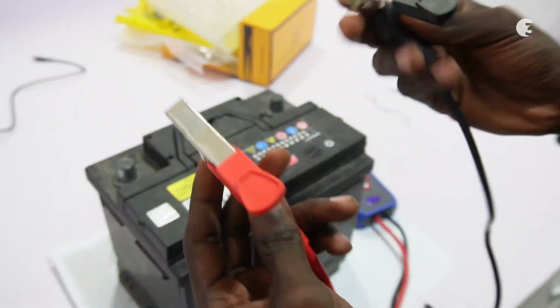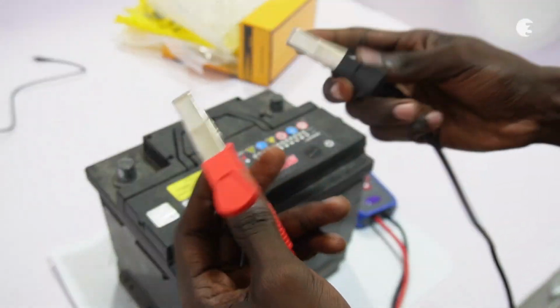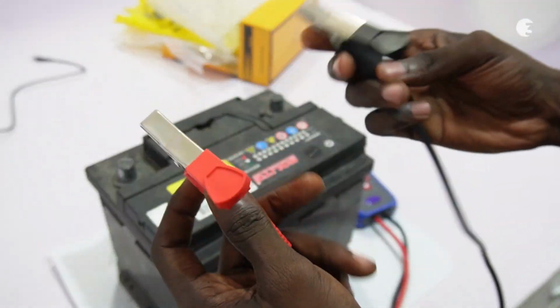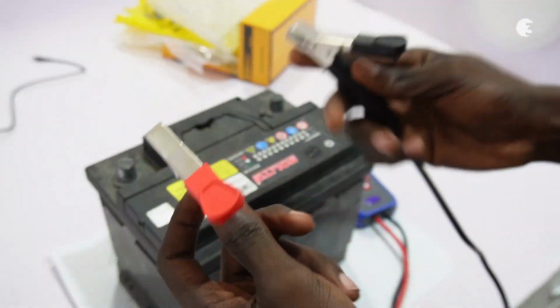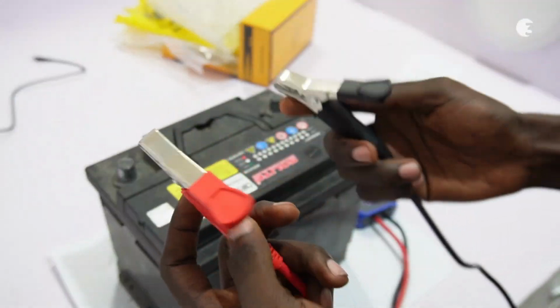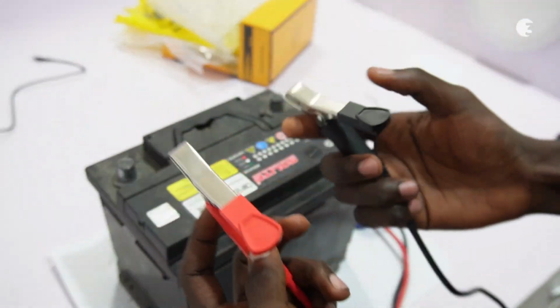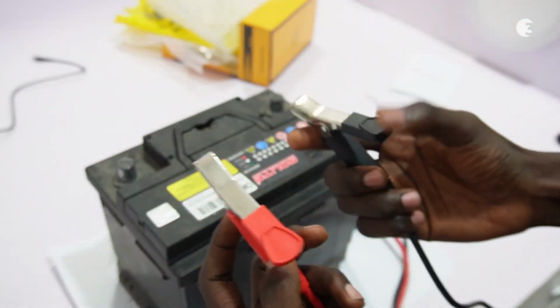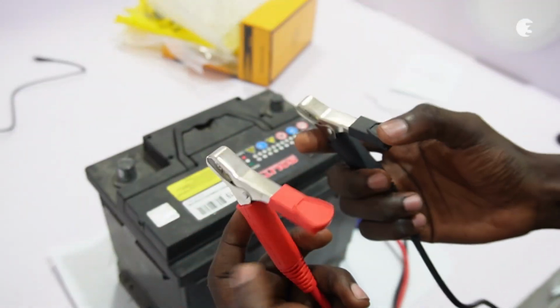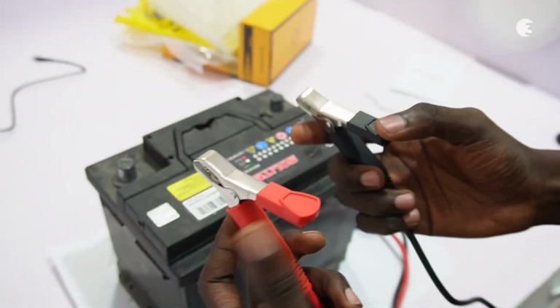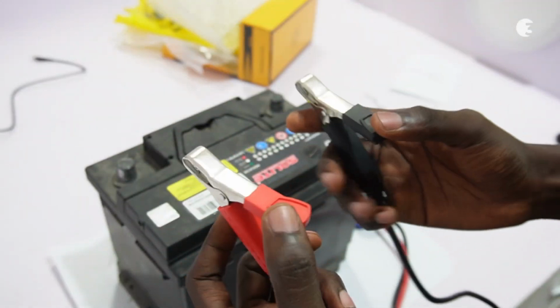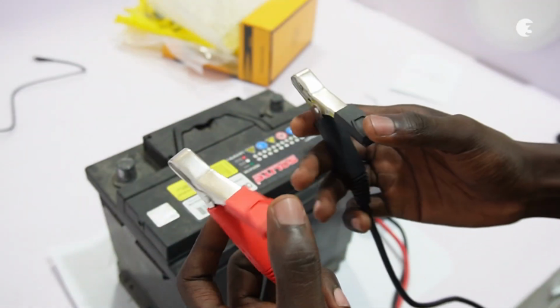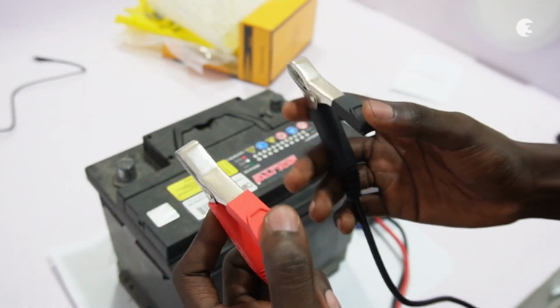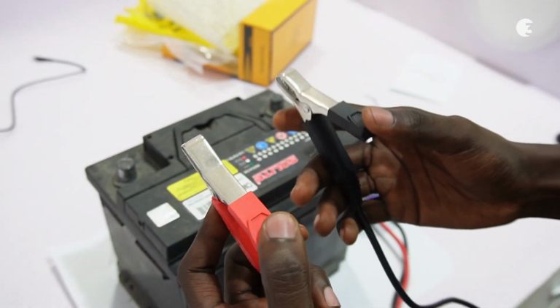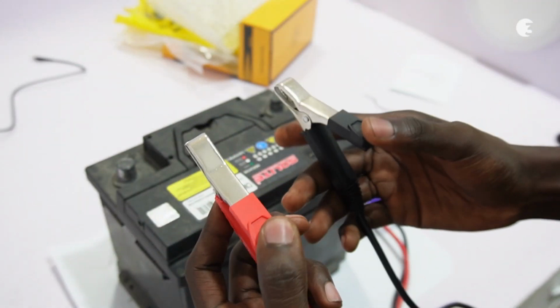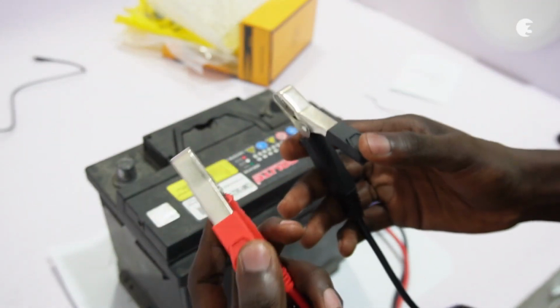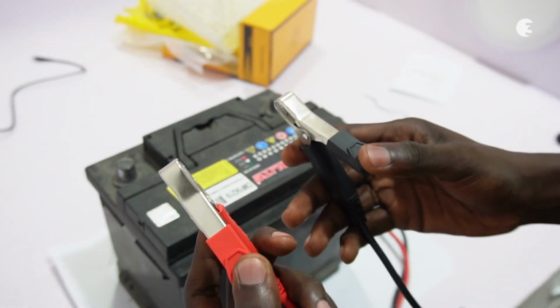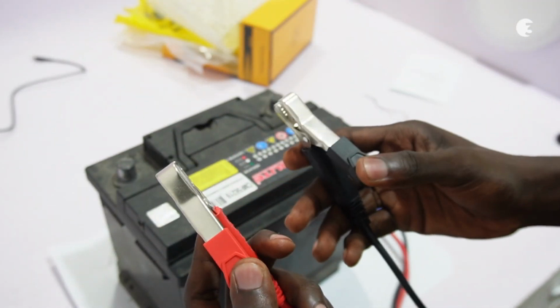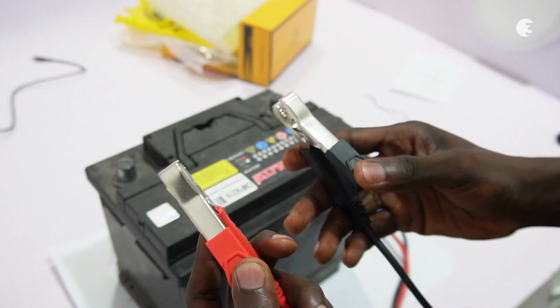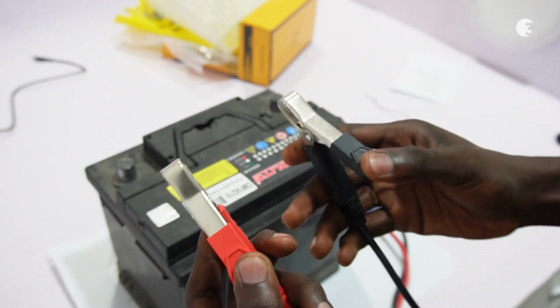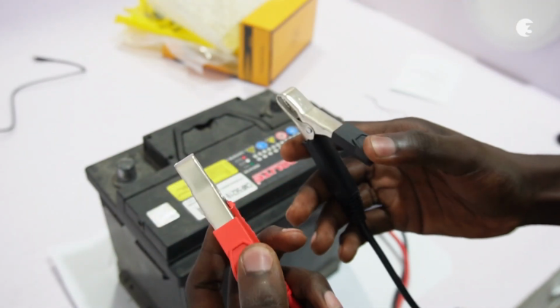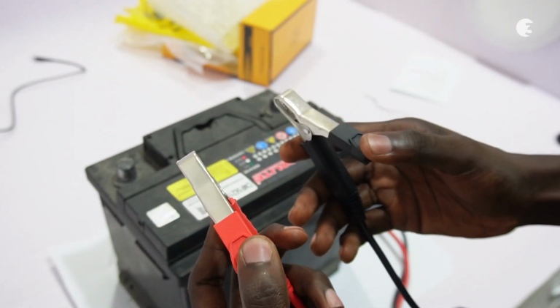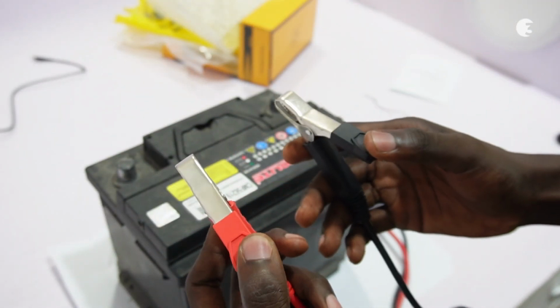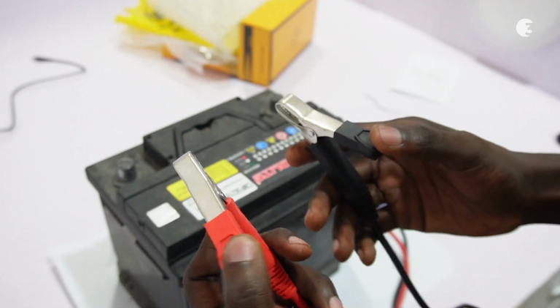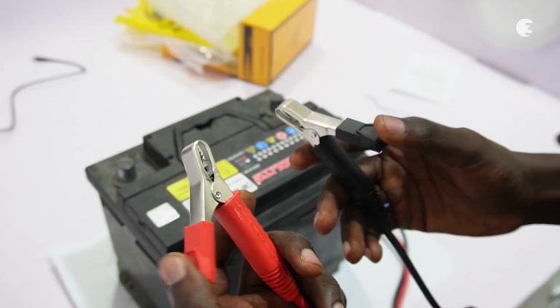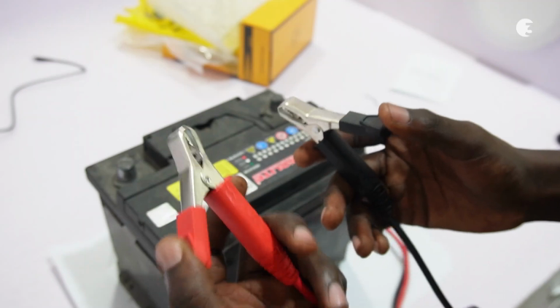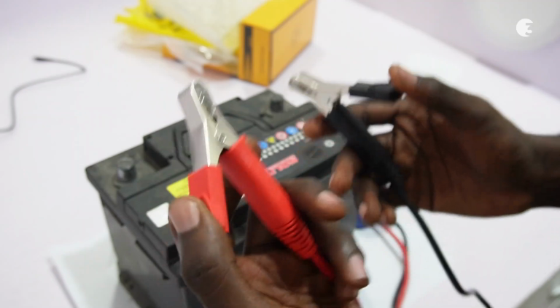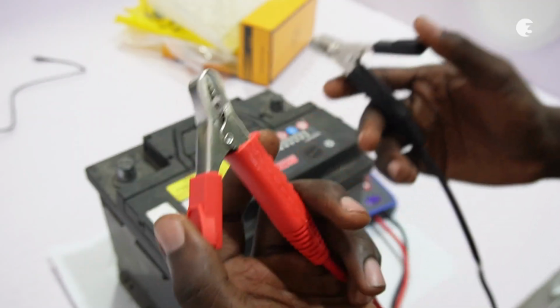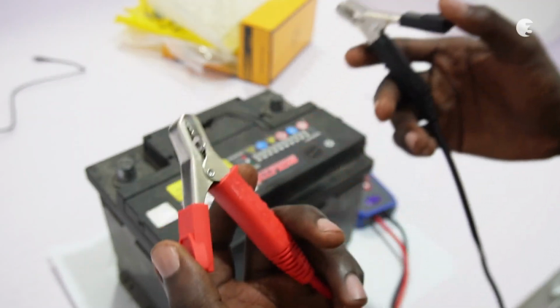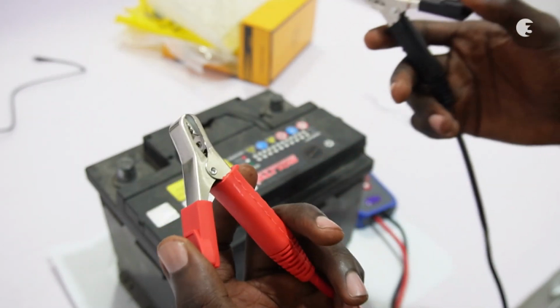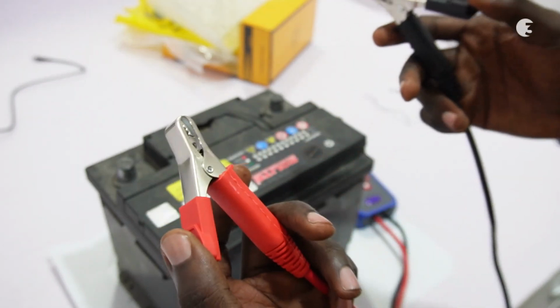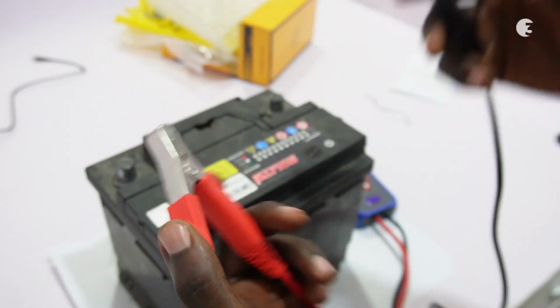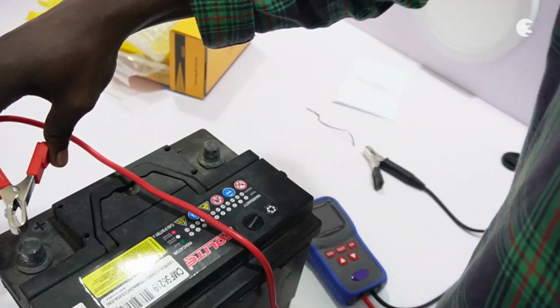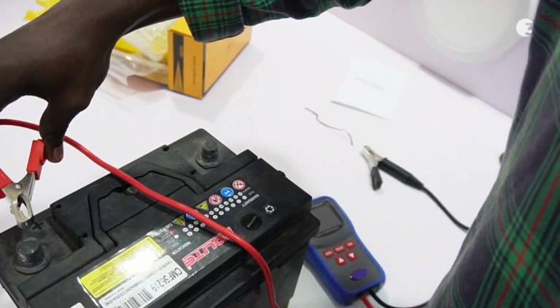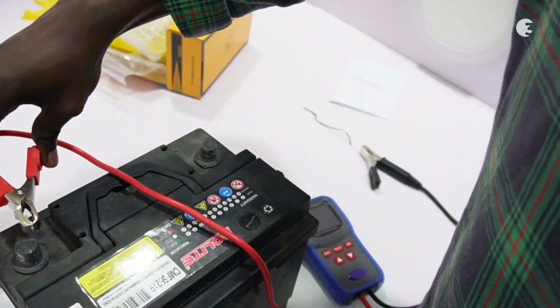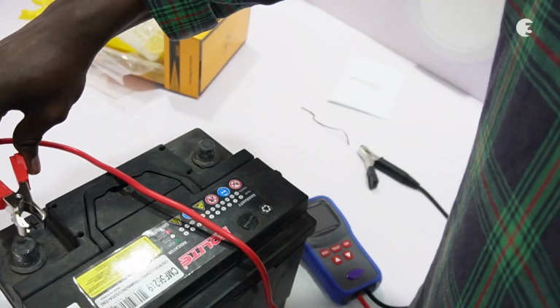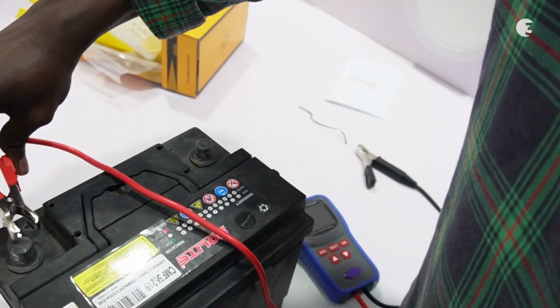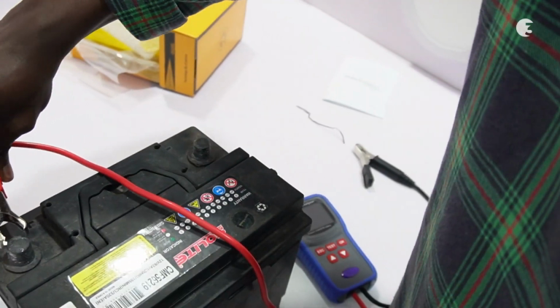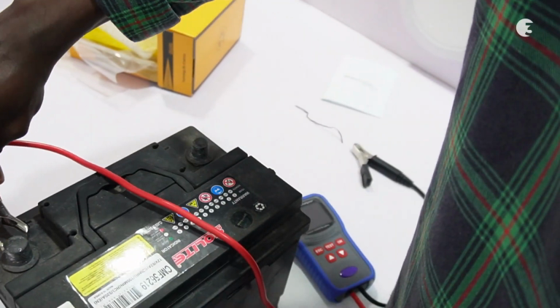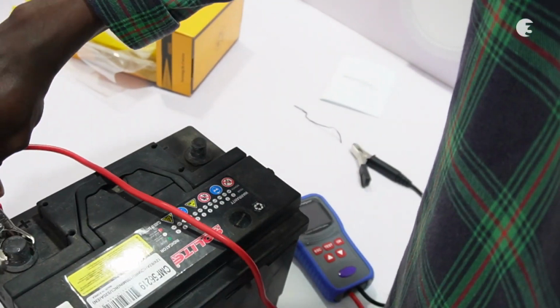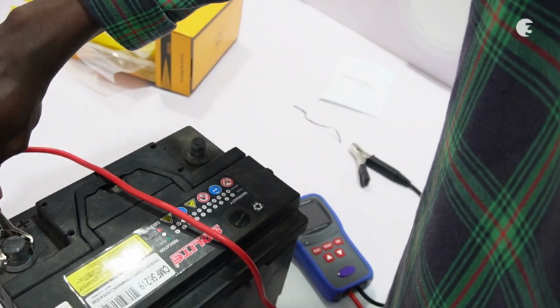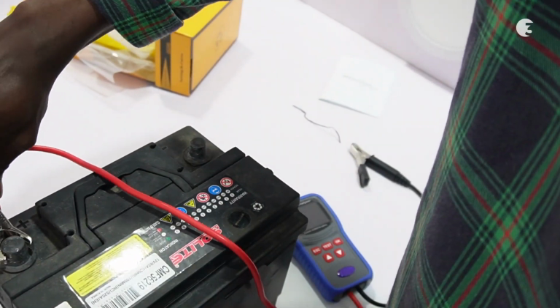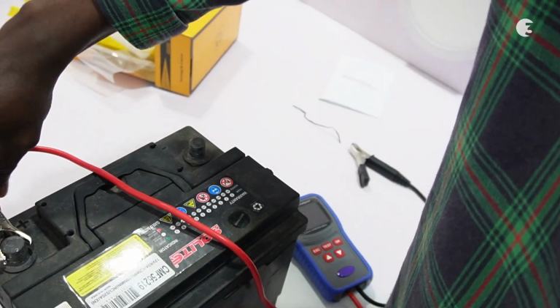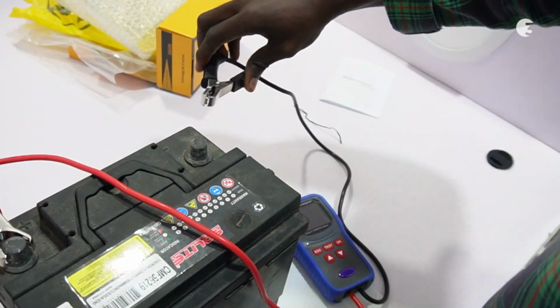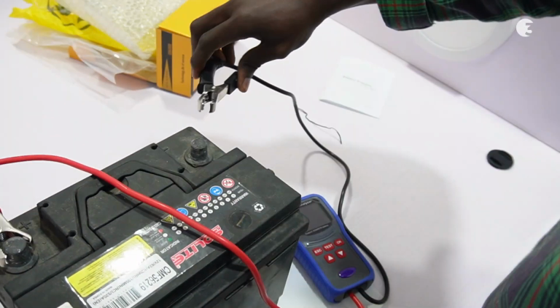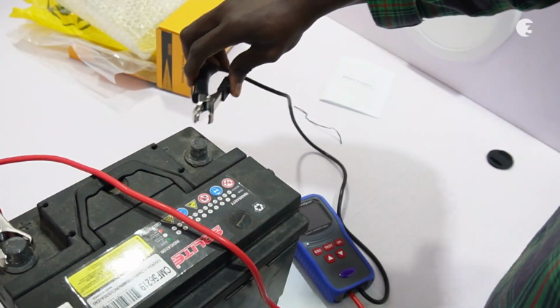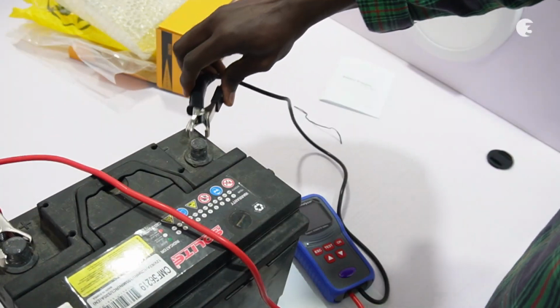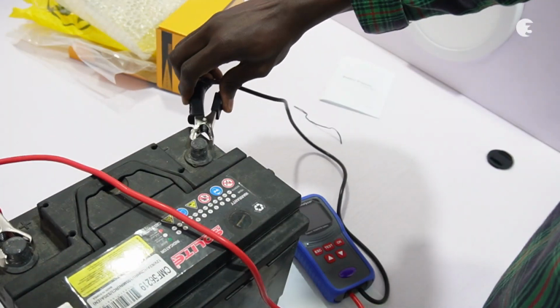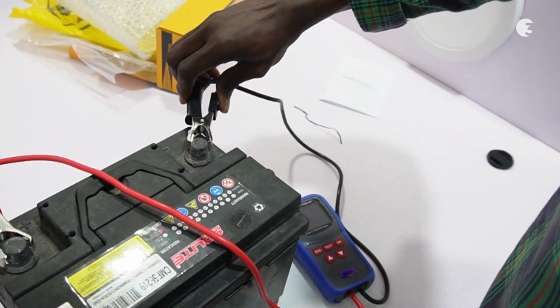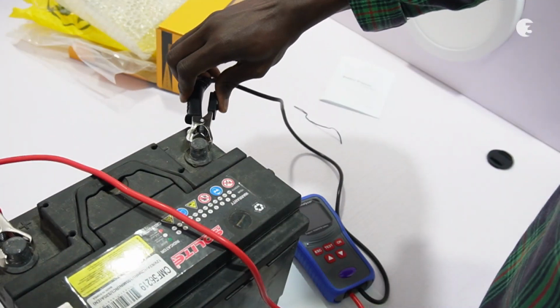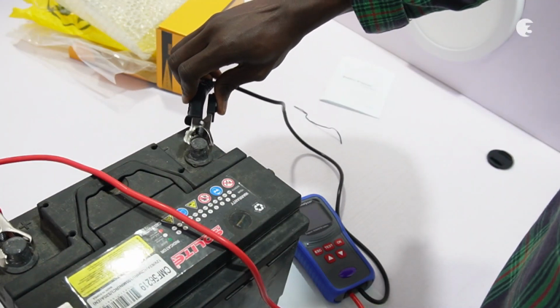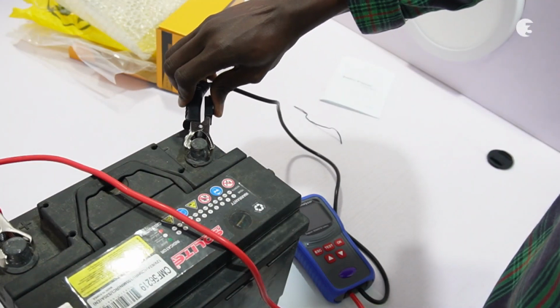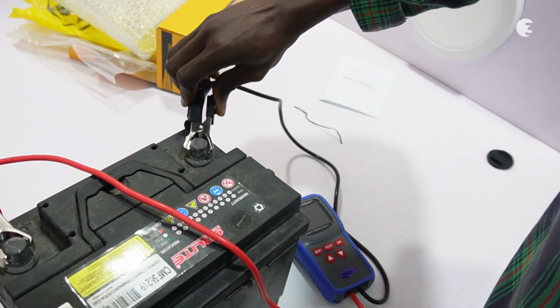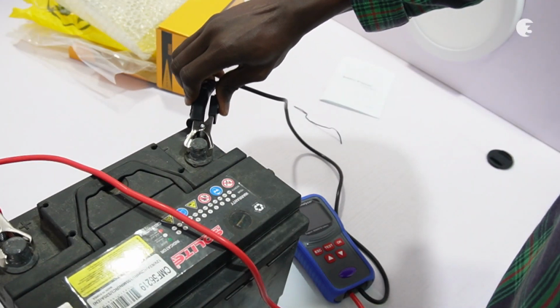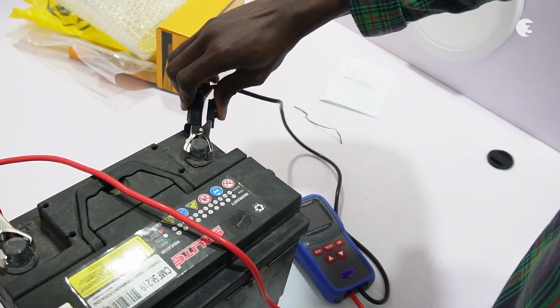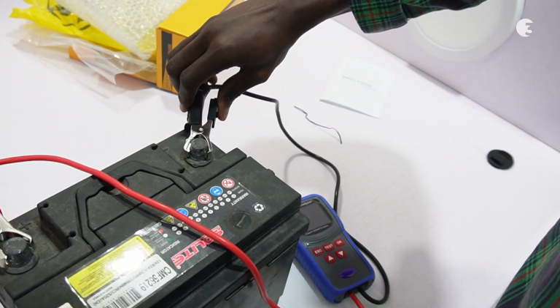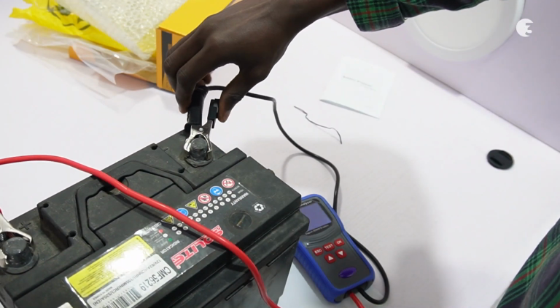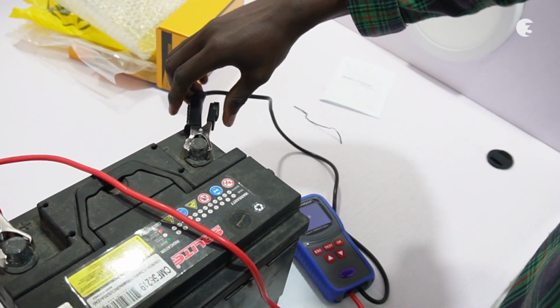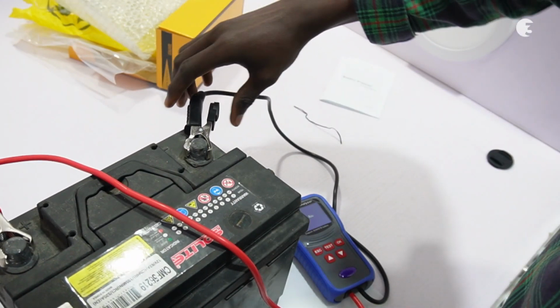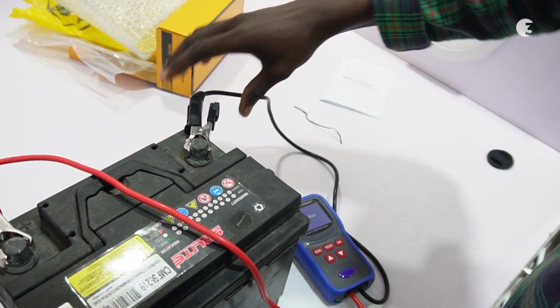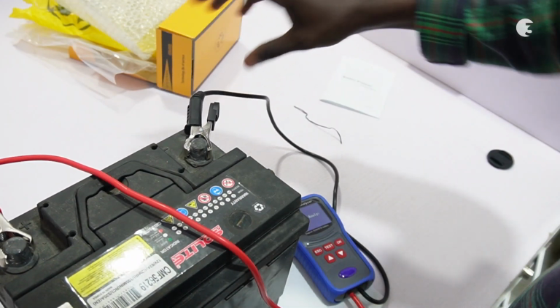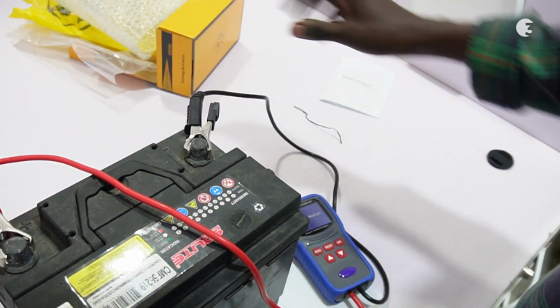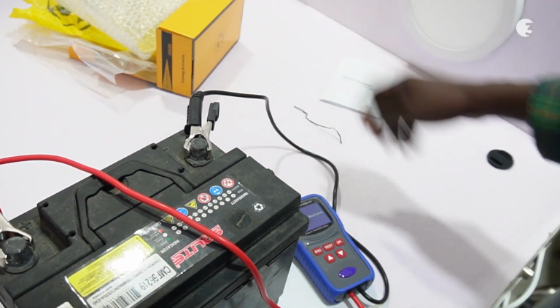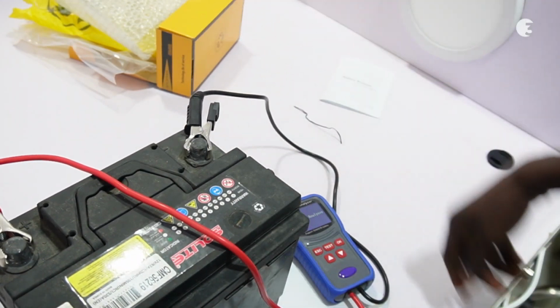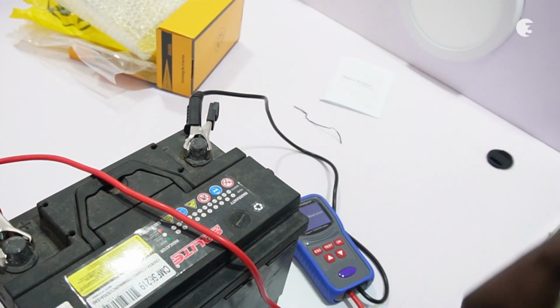Connect the testing cables to the battery terminal to power on the analyzer. Connect the red cable to the positive terminal and the black cable to the negative terminal.